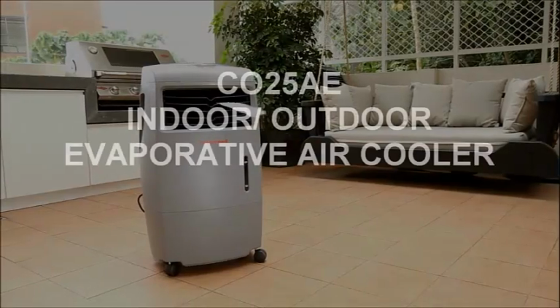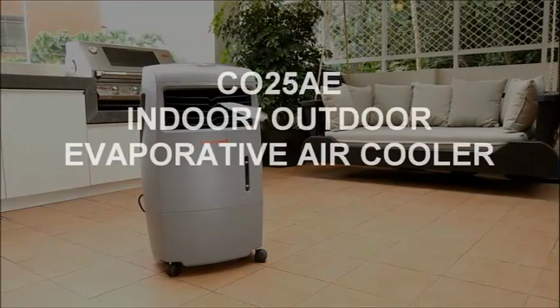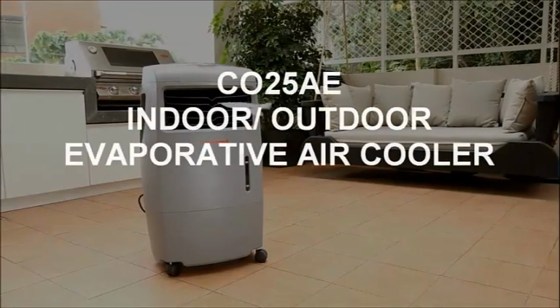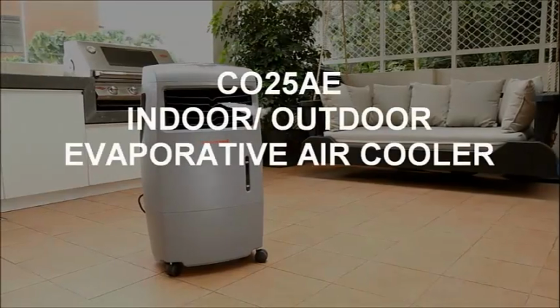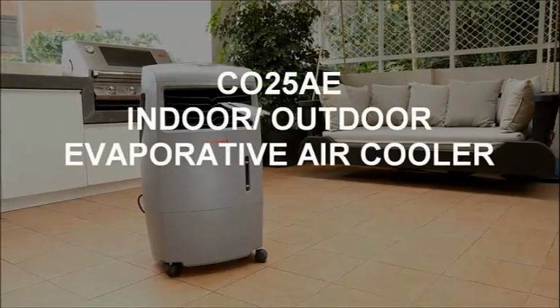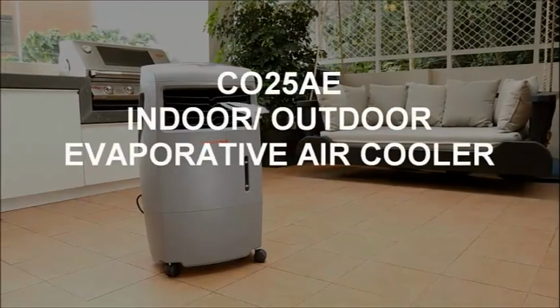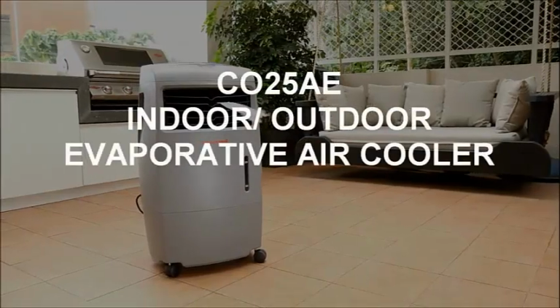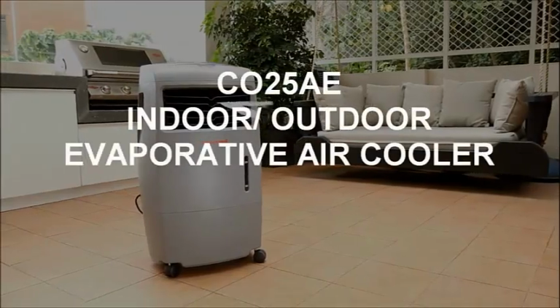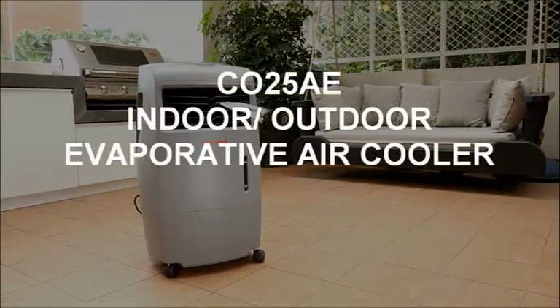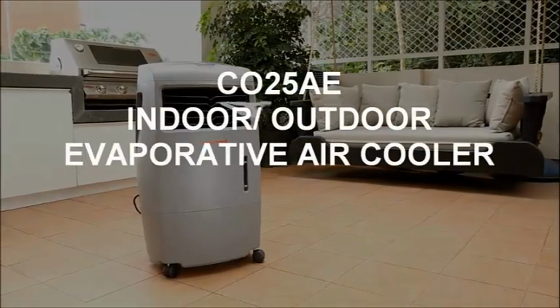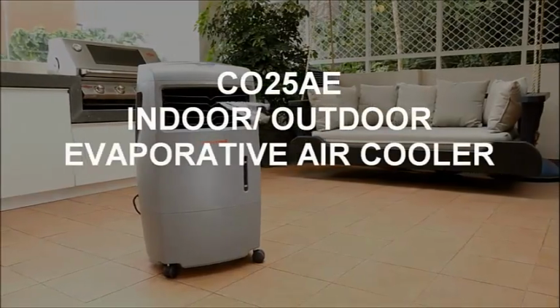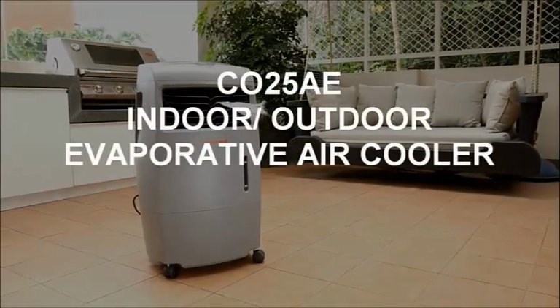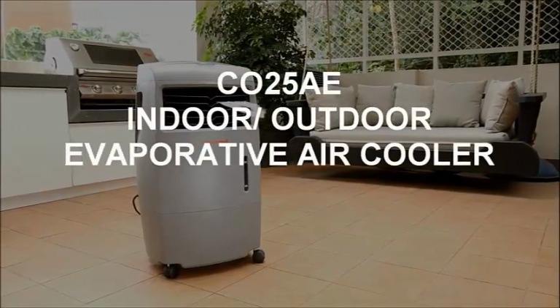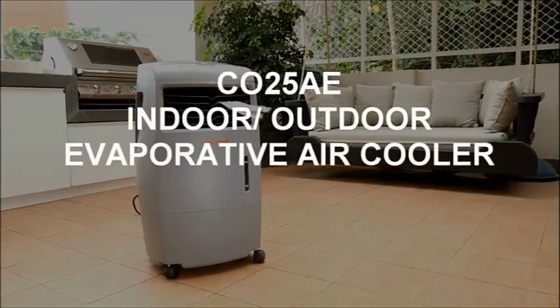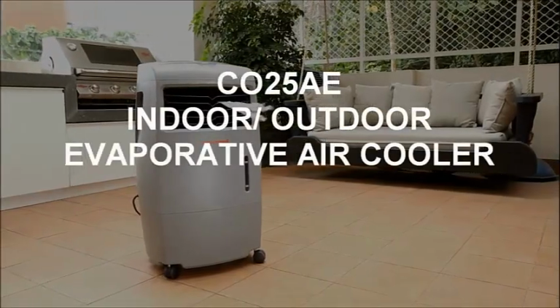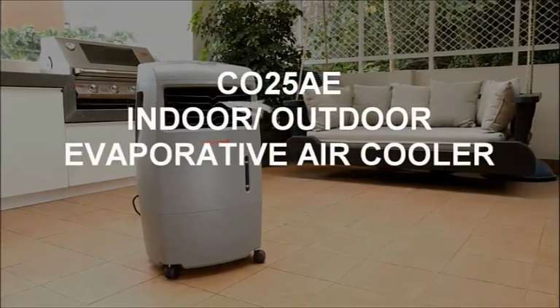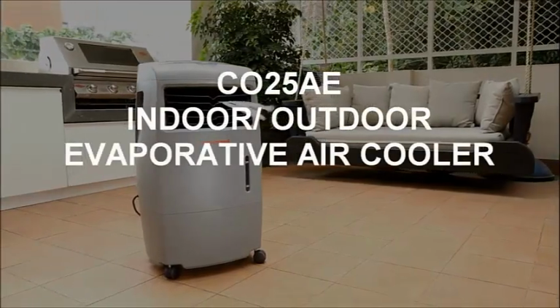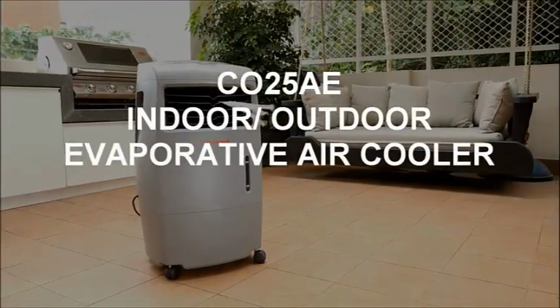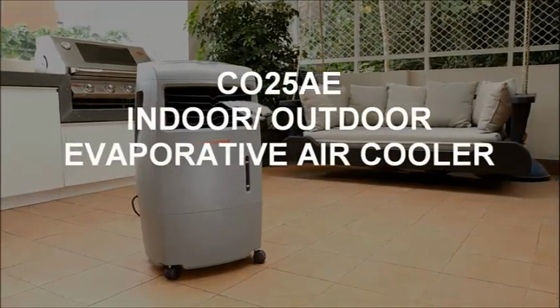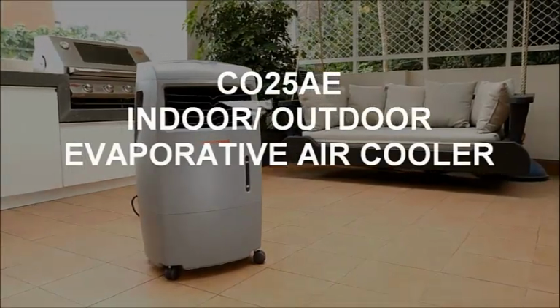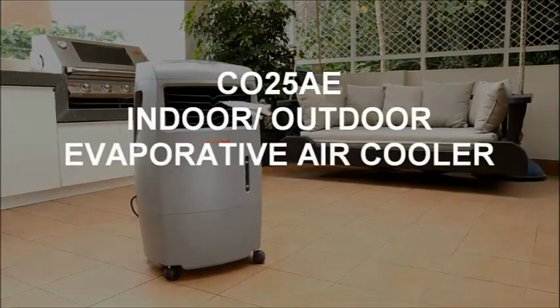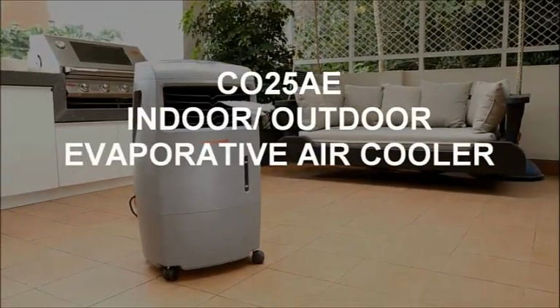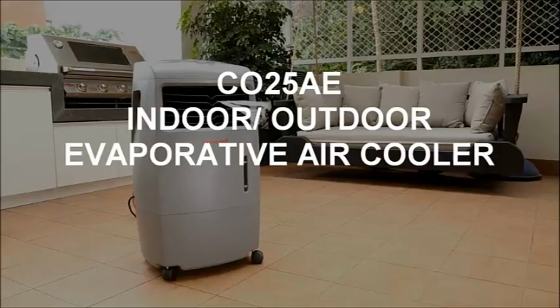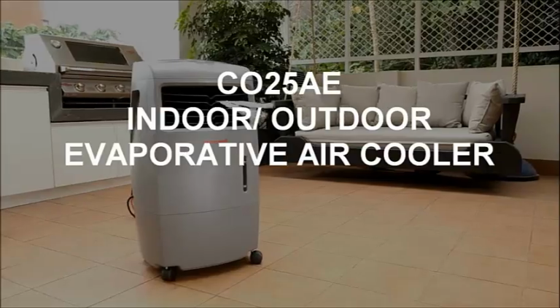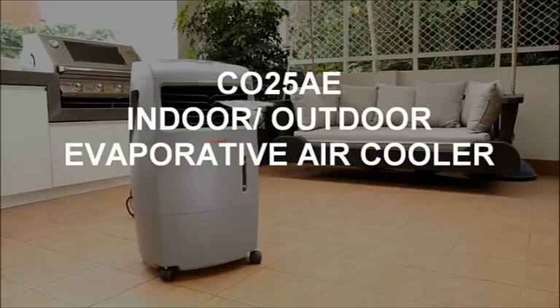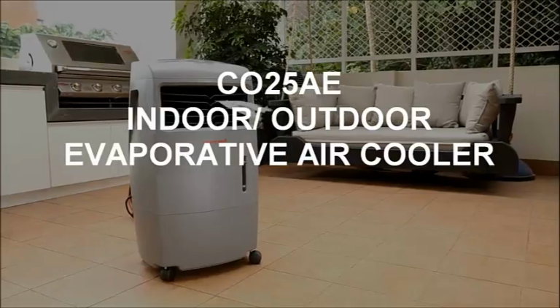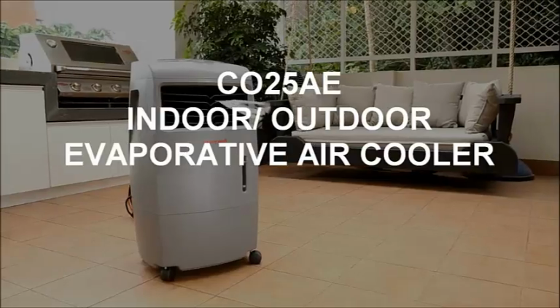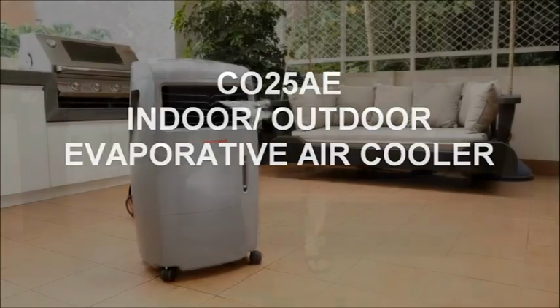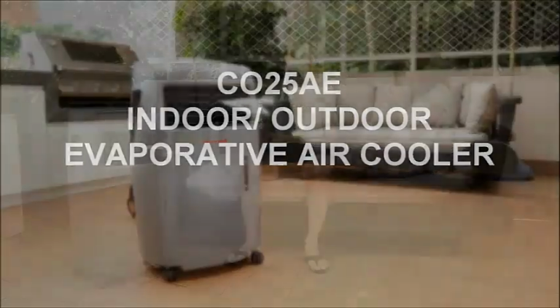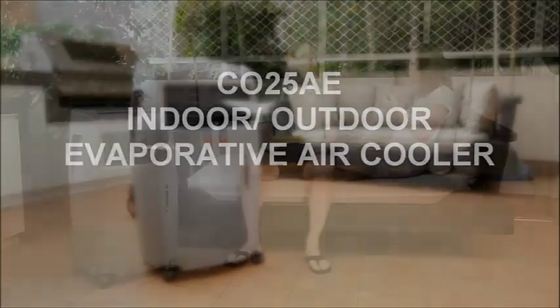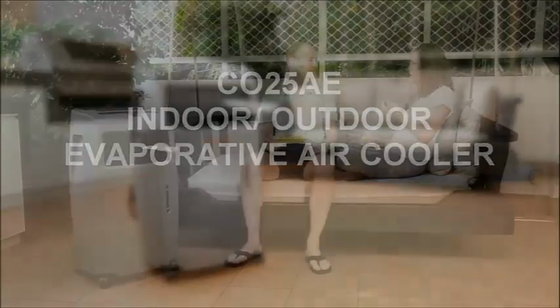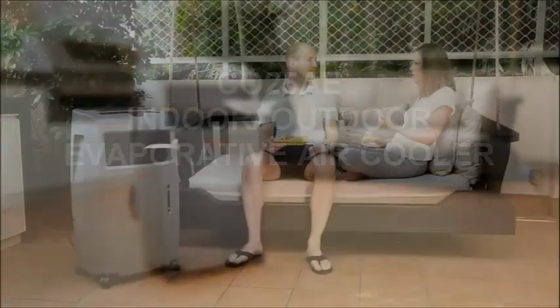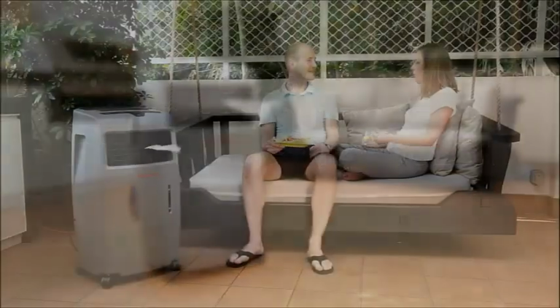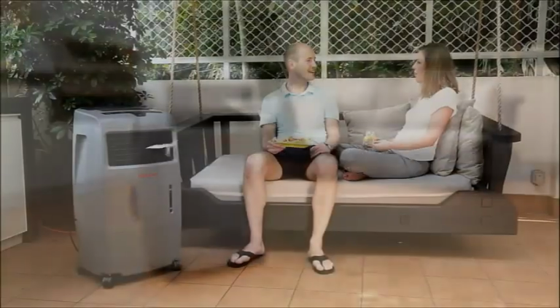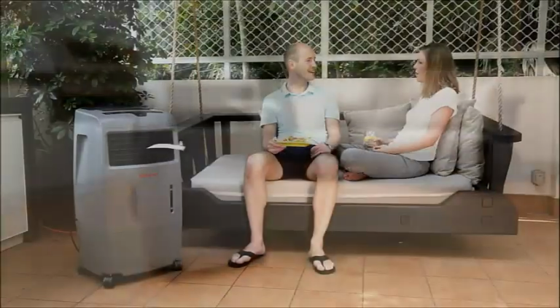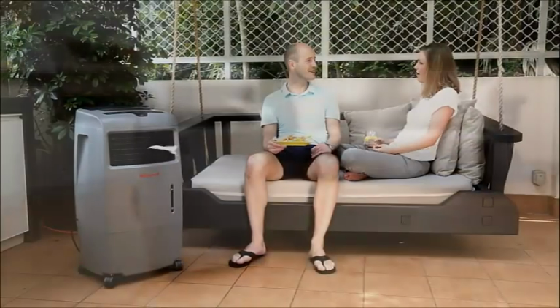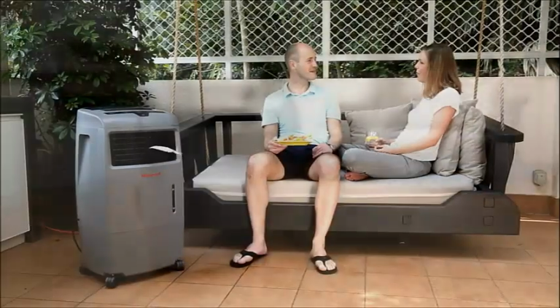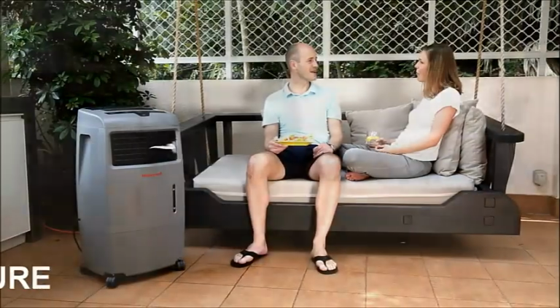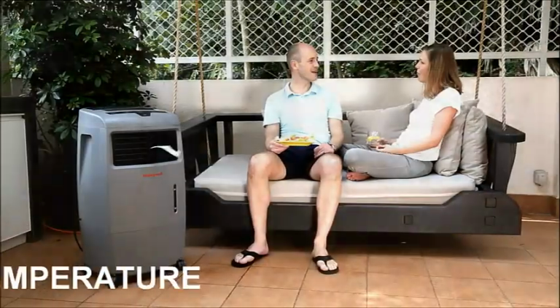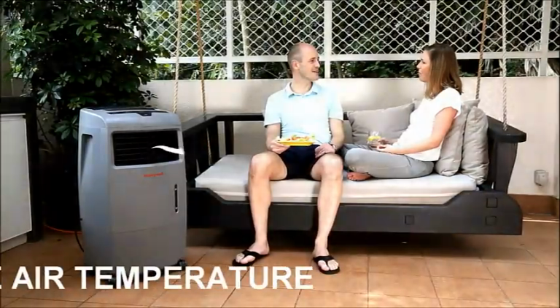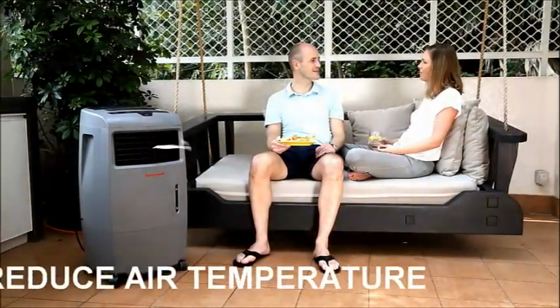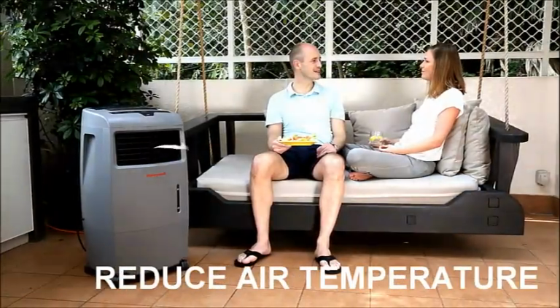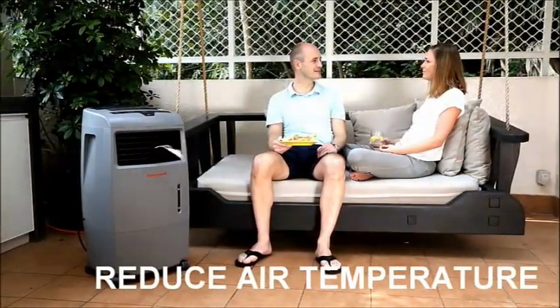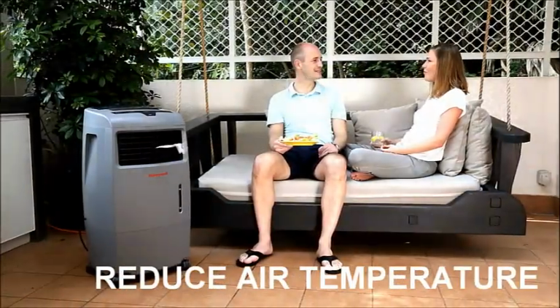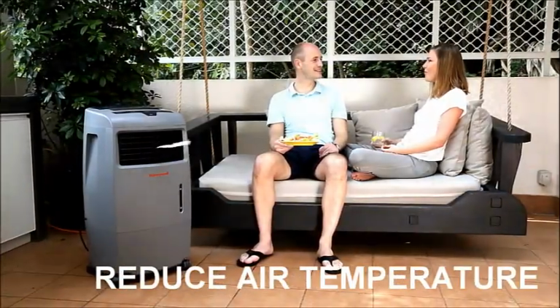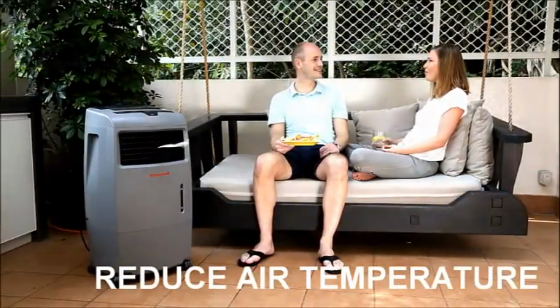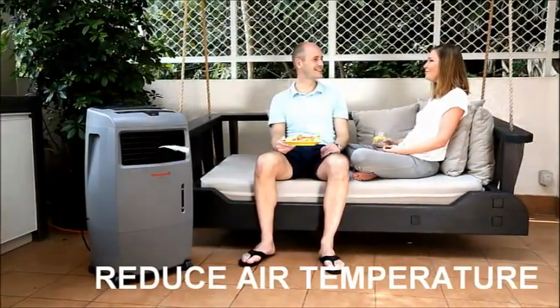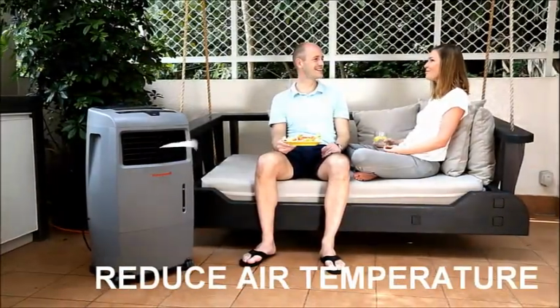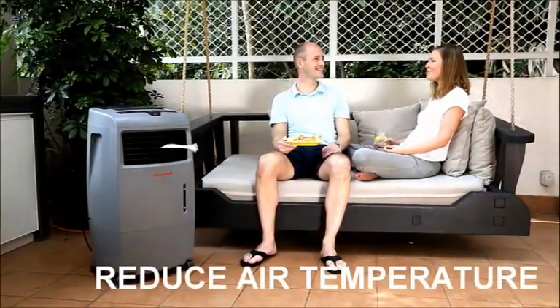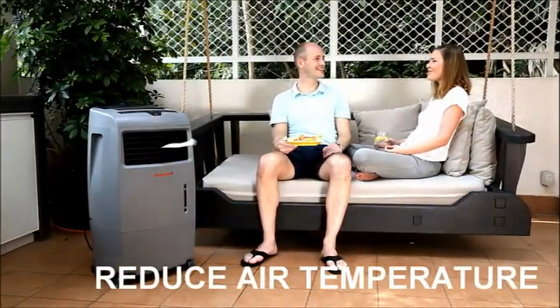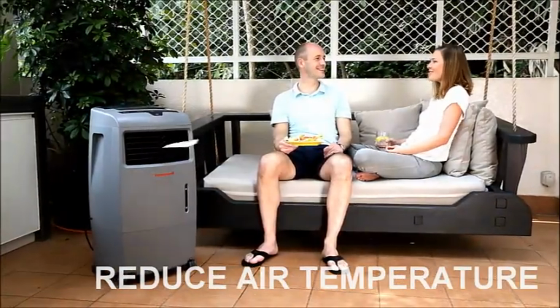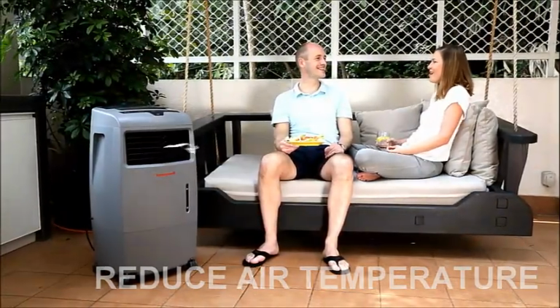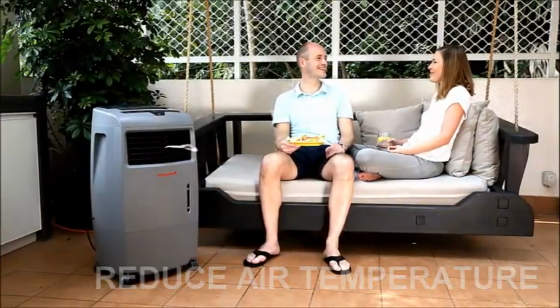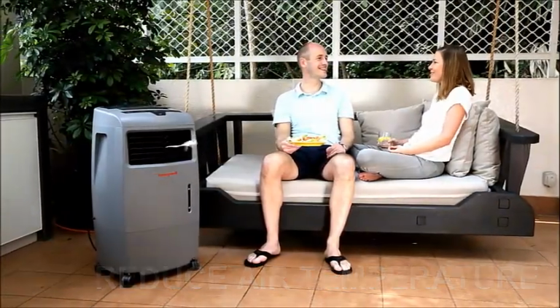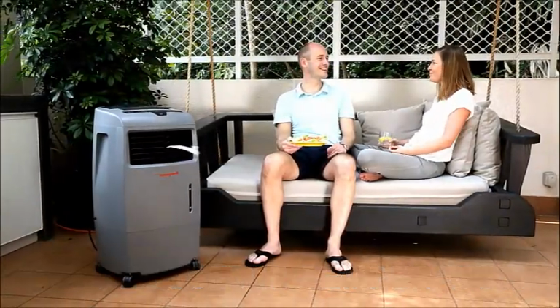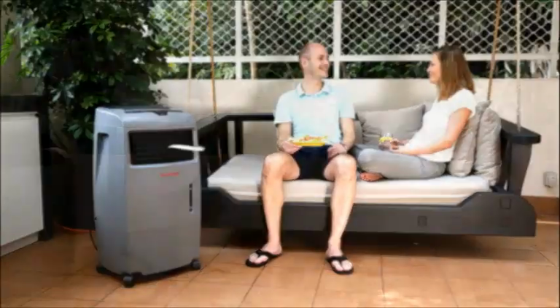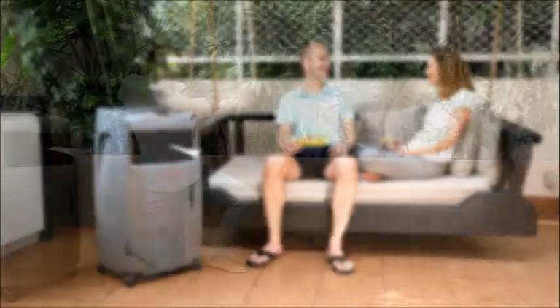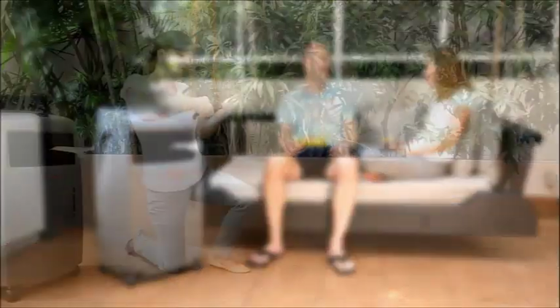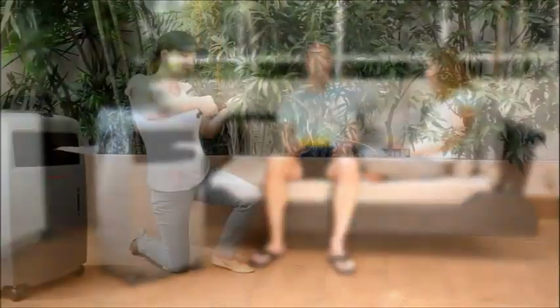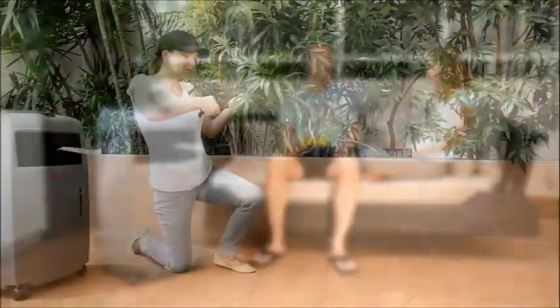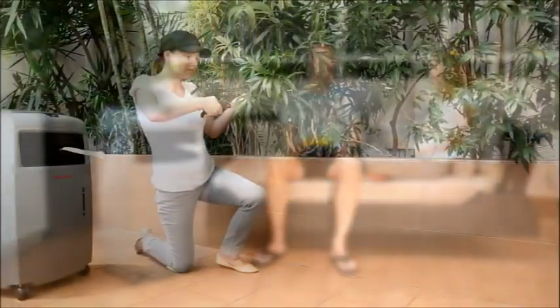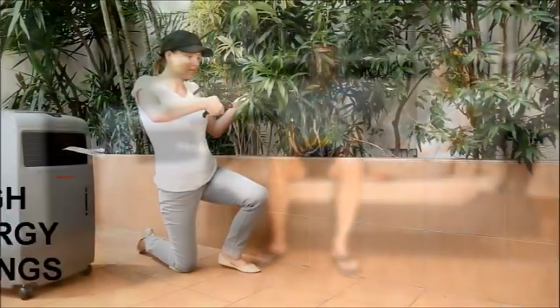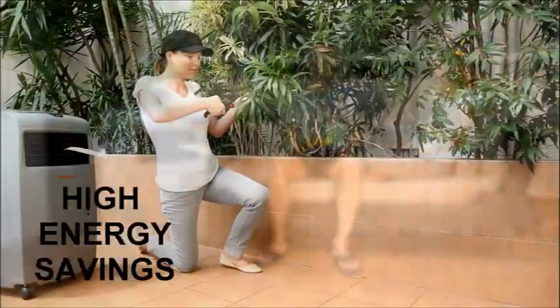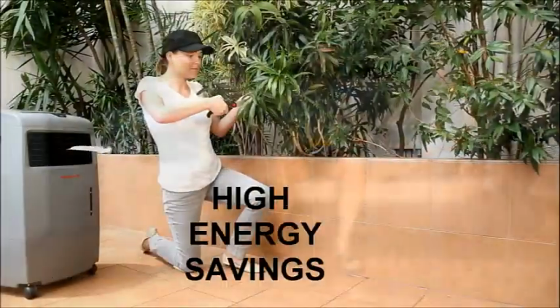Honeywell Evaporative Air Coolers provide a natural and effective way of cooling to reduce the temperature without ringing up high energy bills.